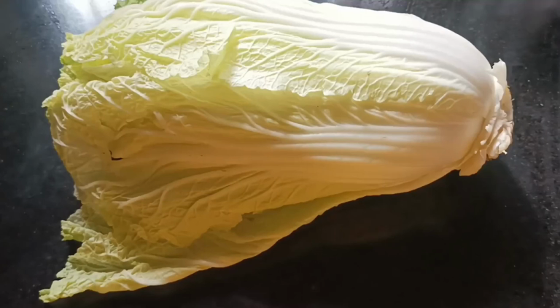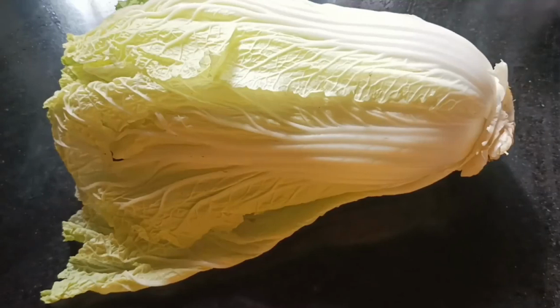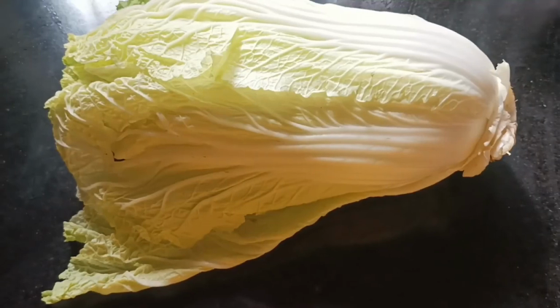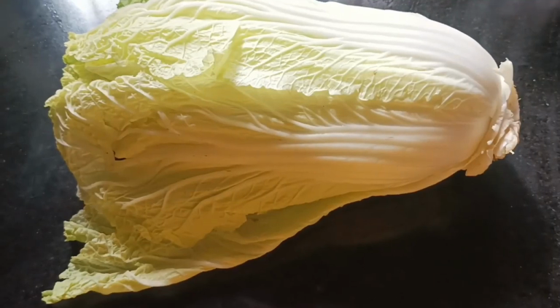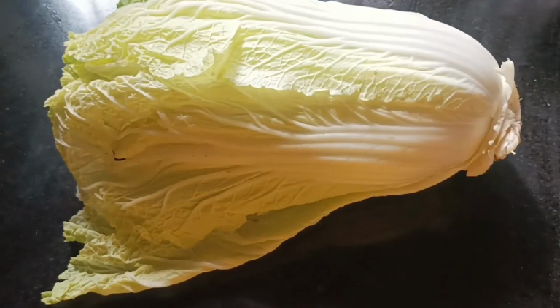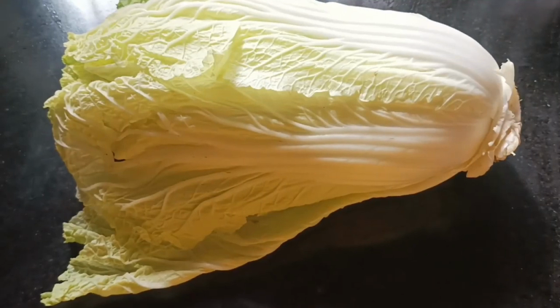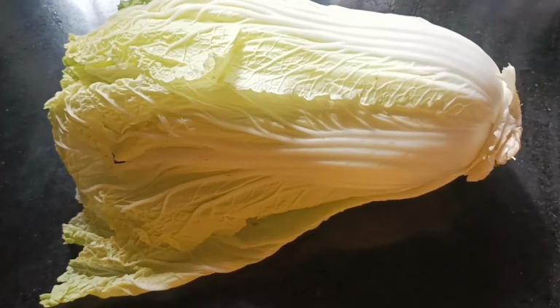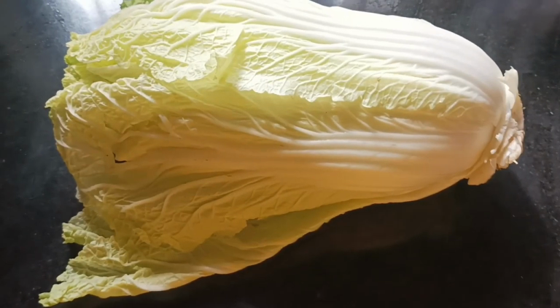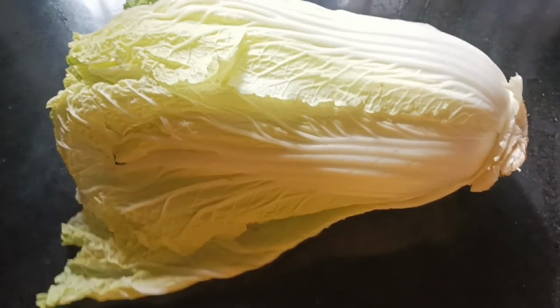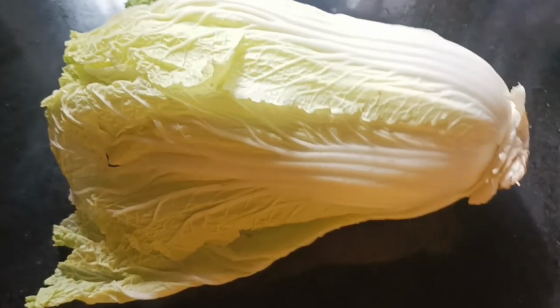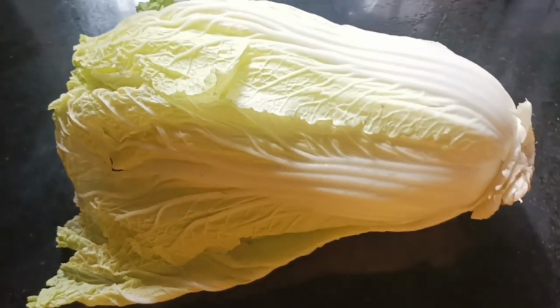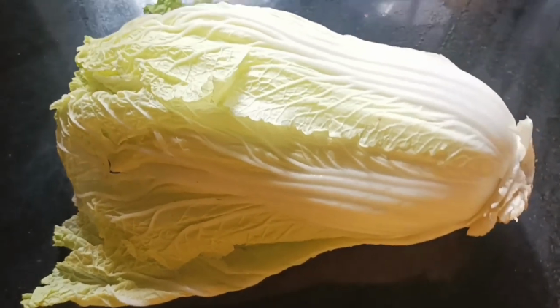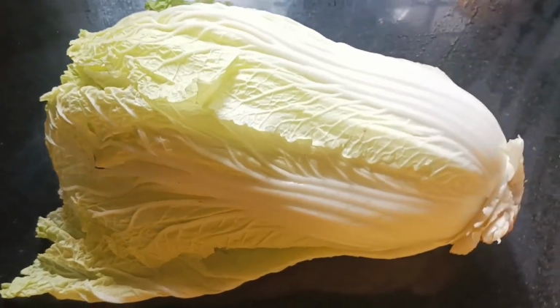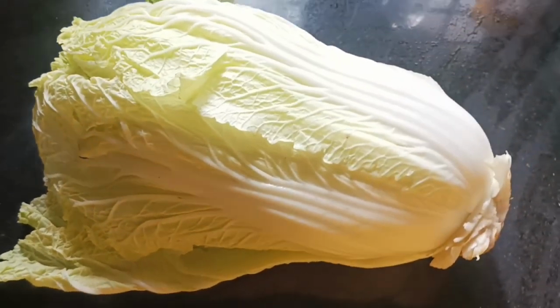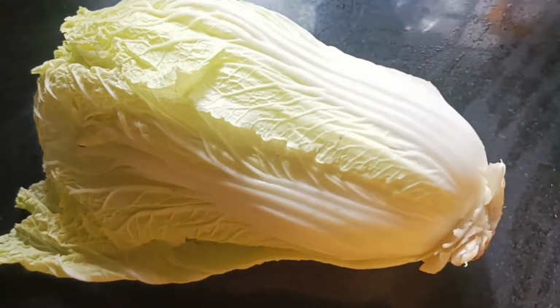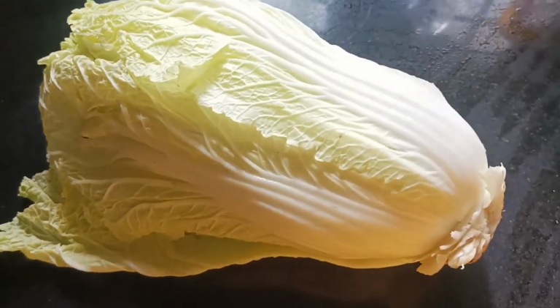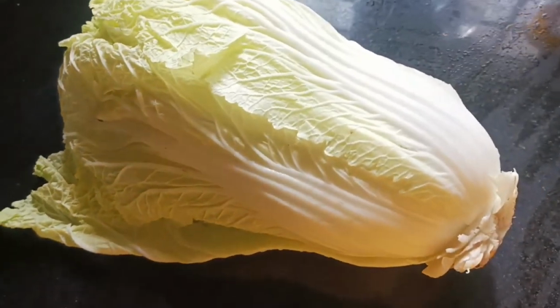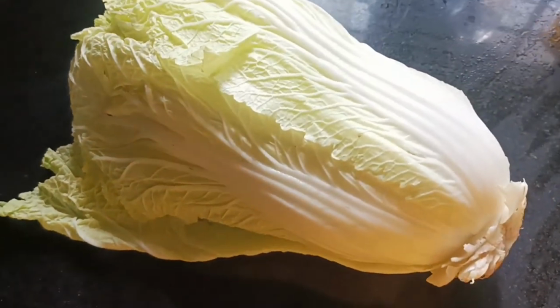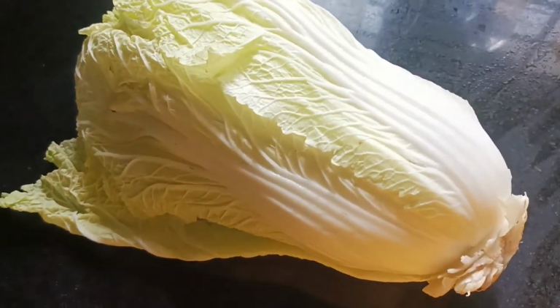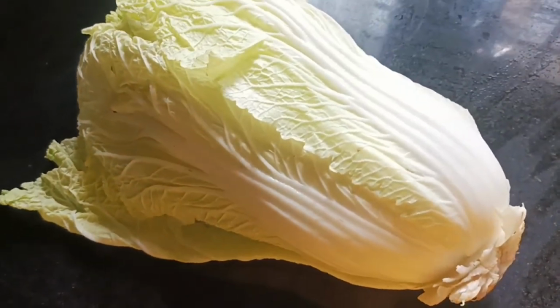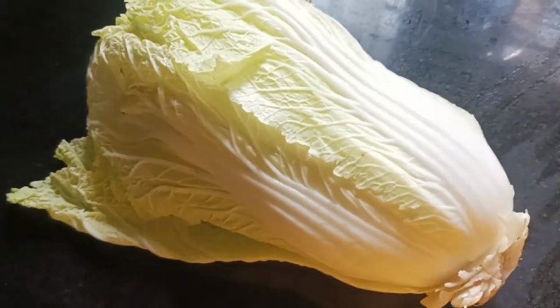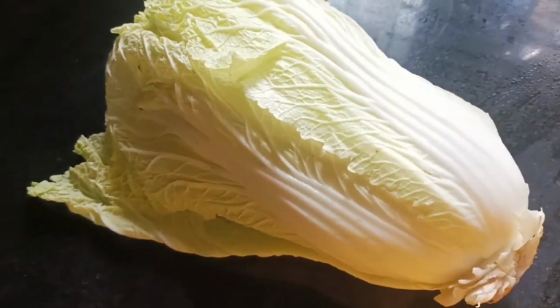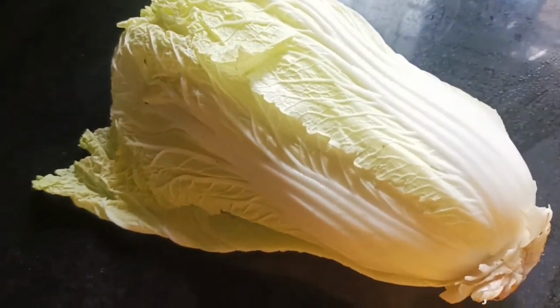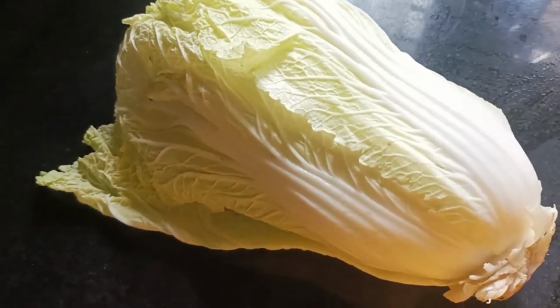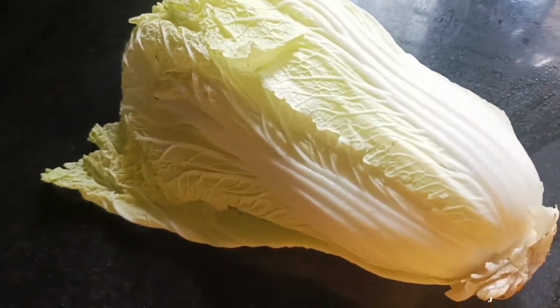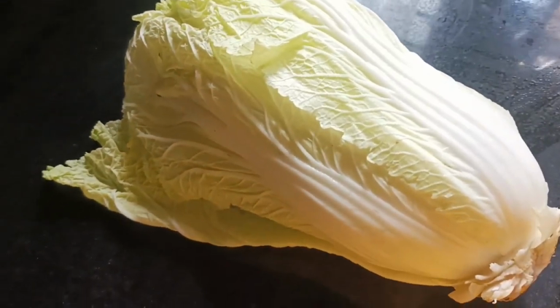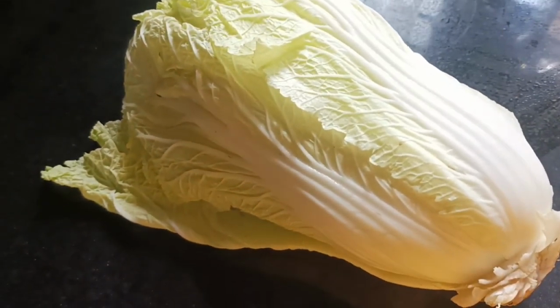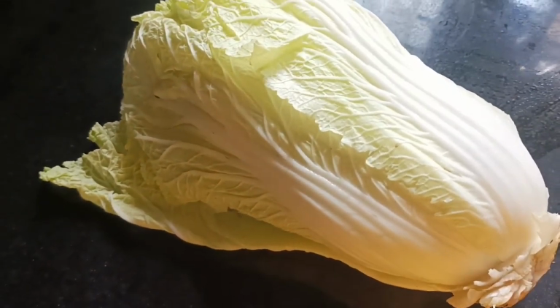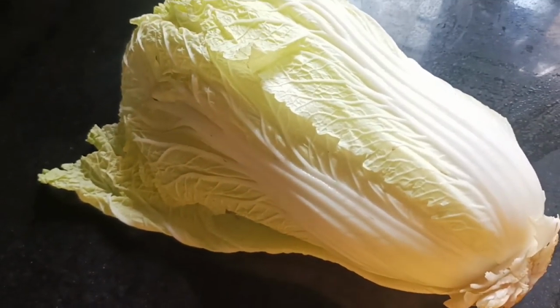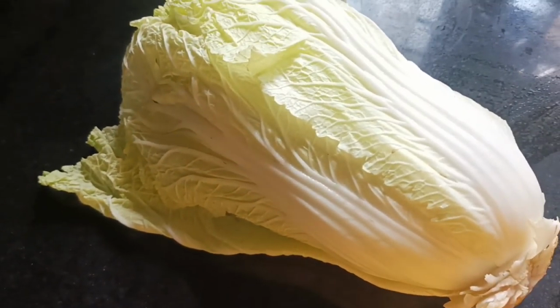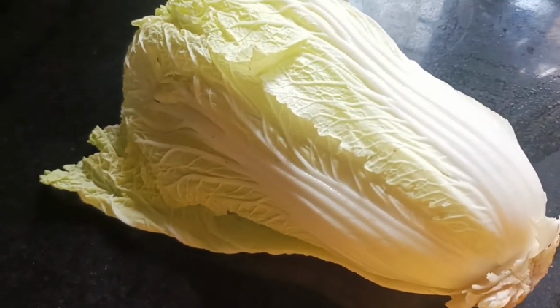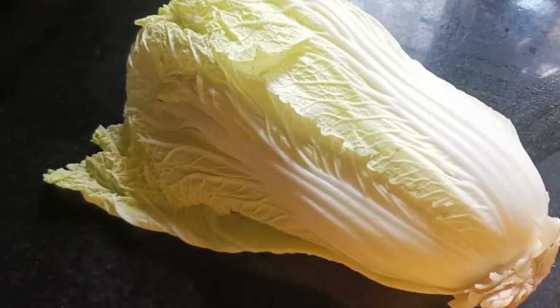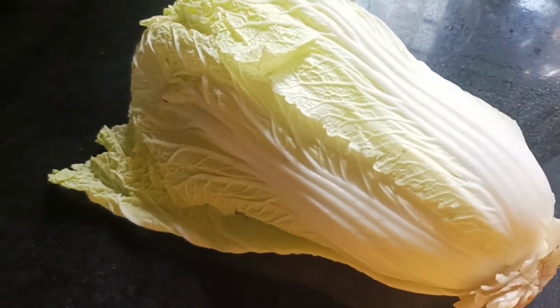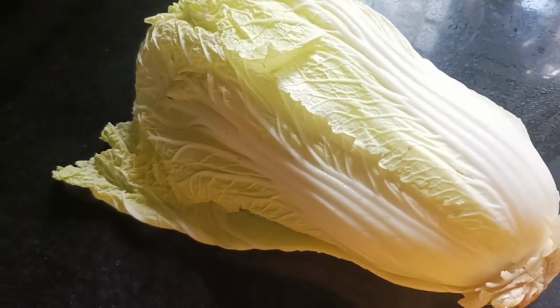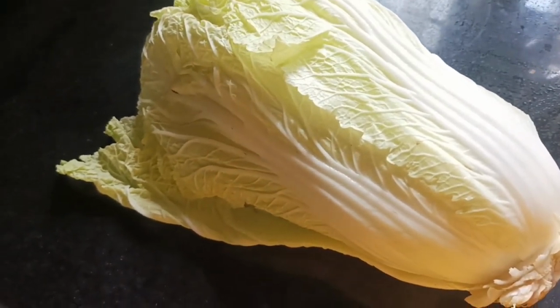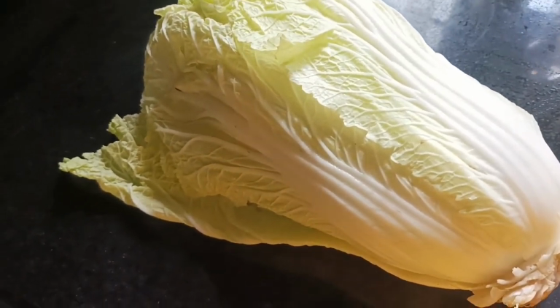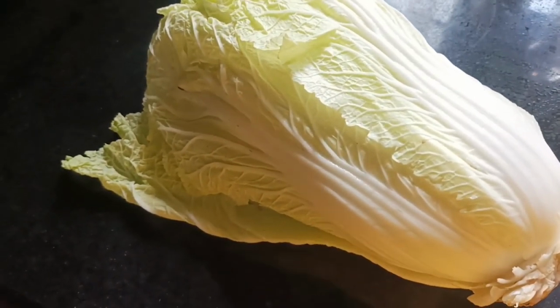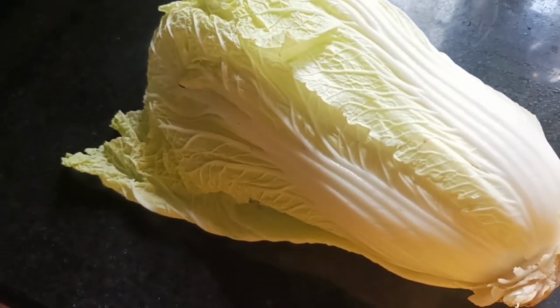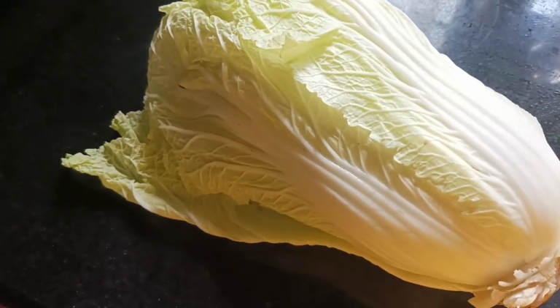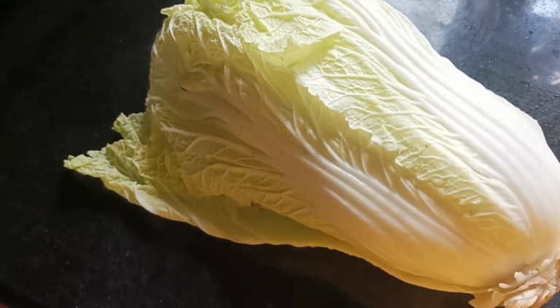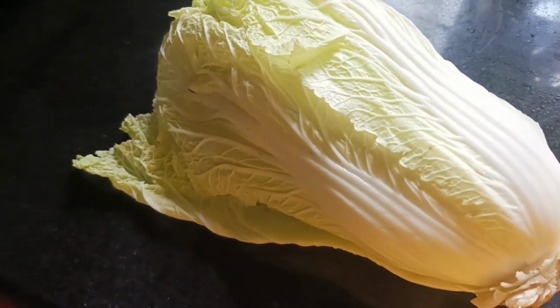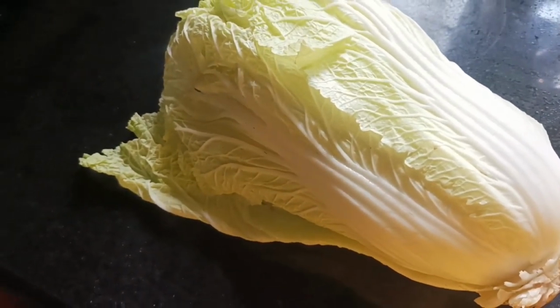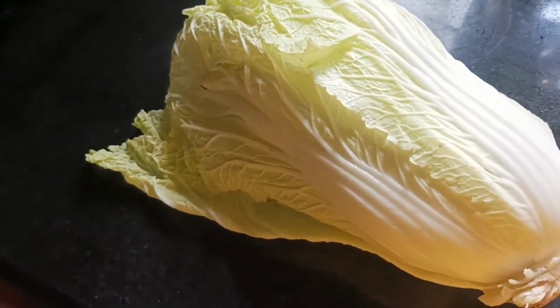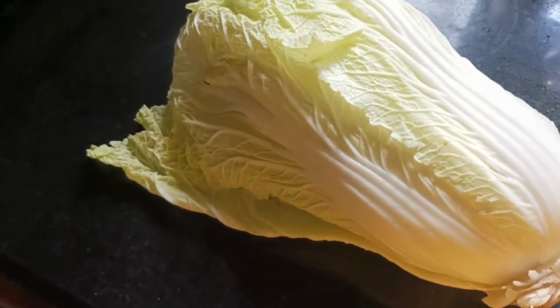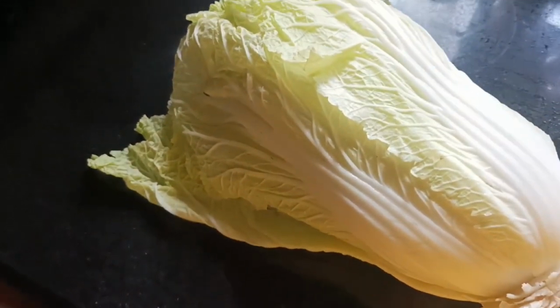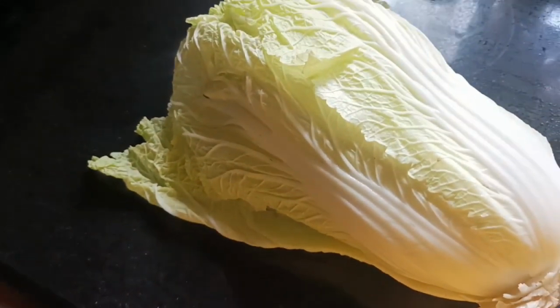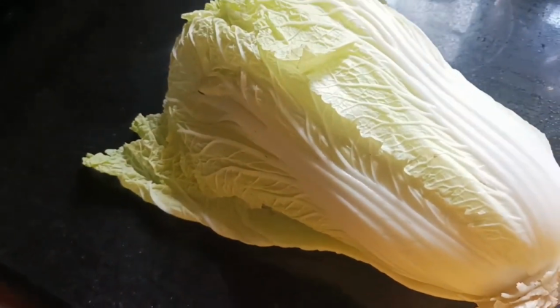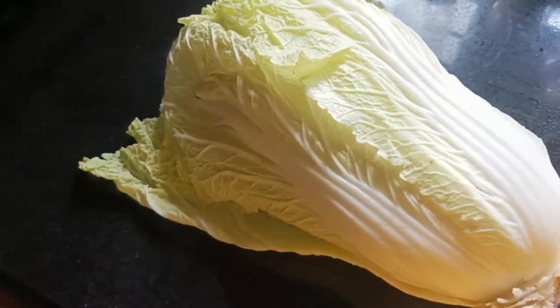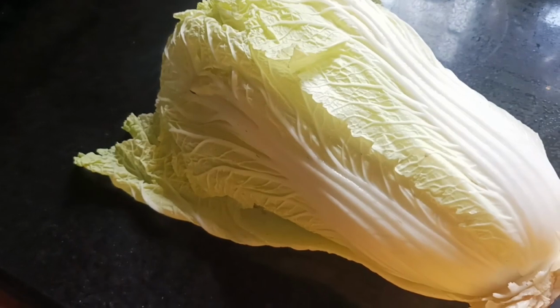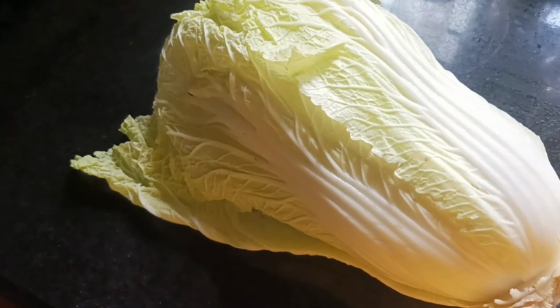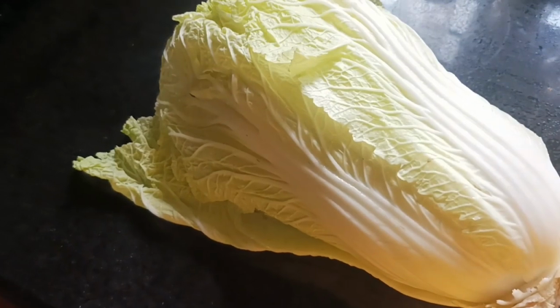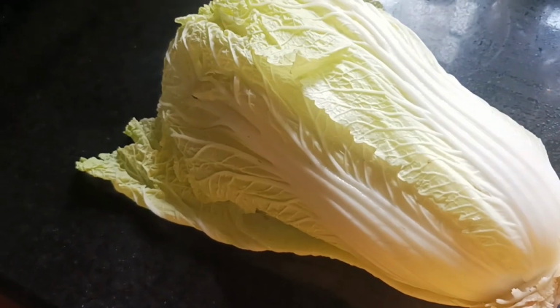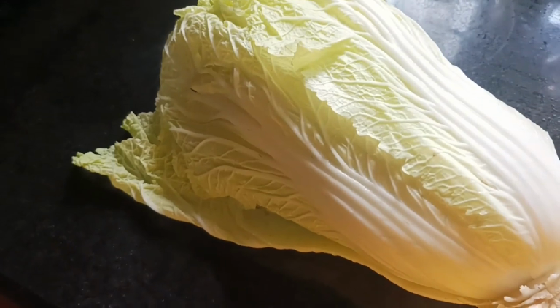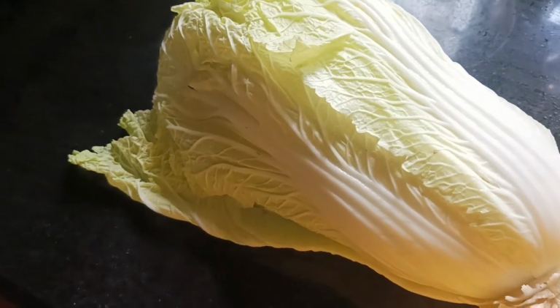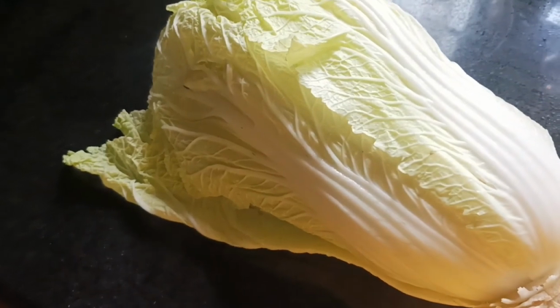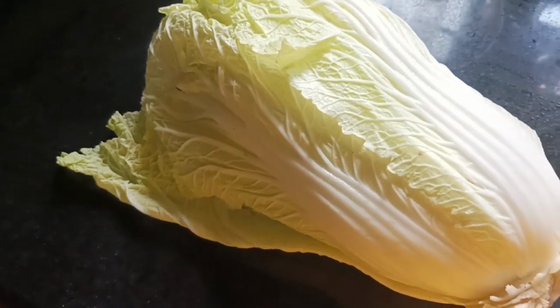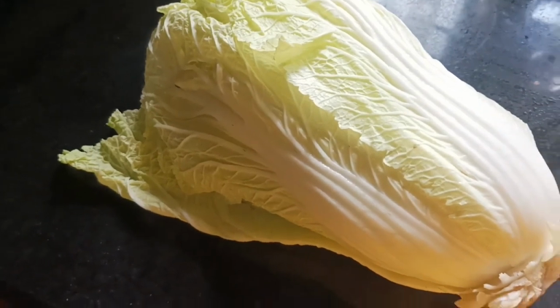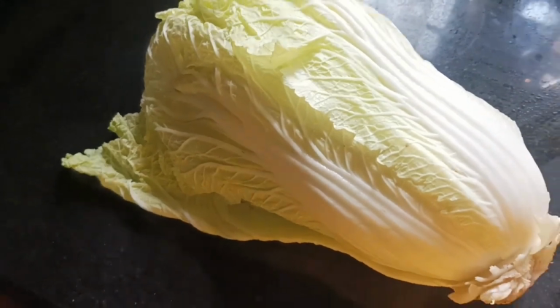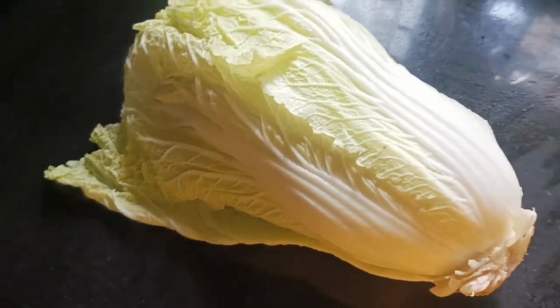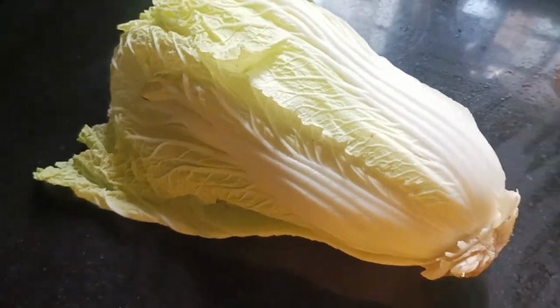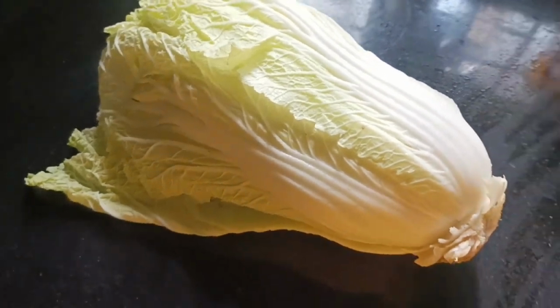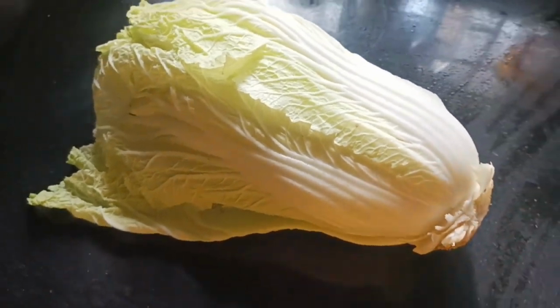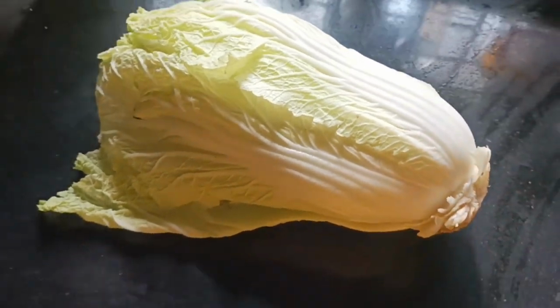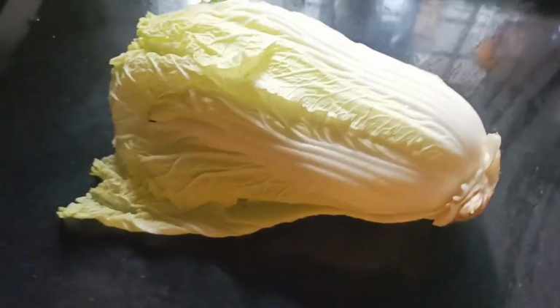Hello guys, welcome back. Welcome back to this video. Welcome to Chinese cabbage.